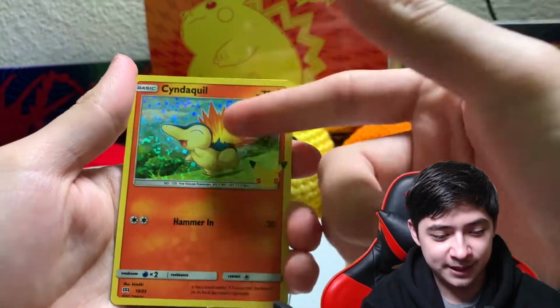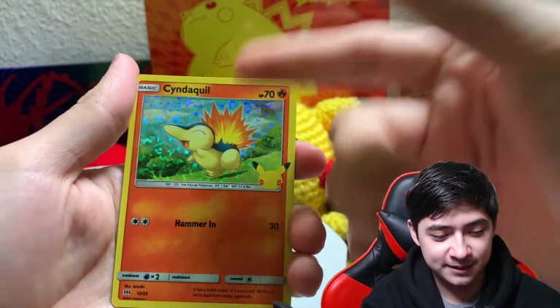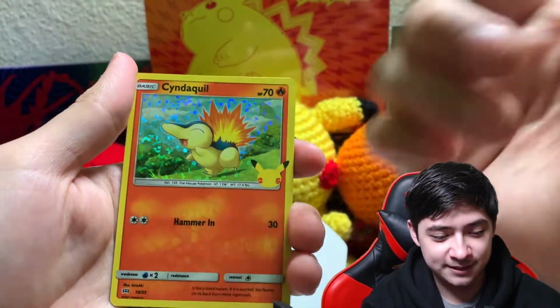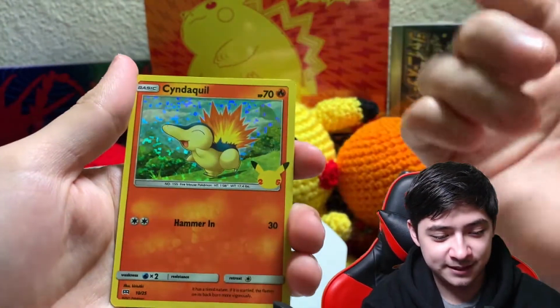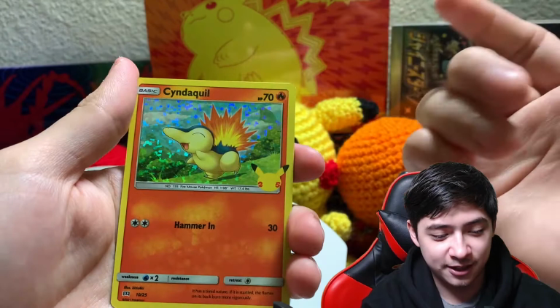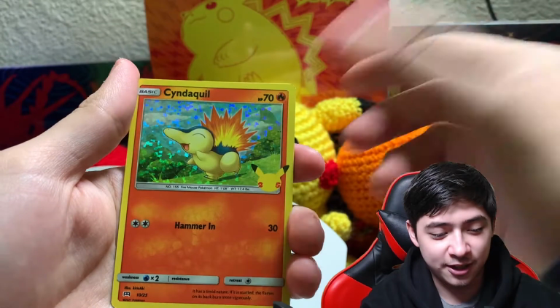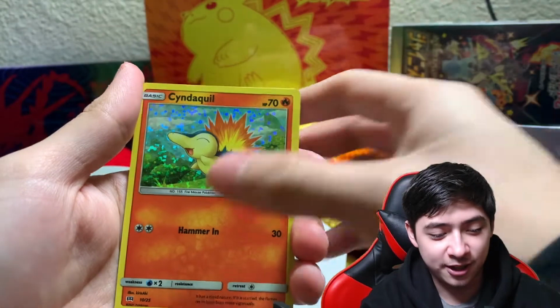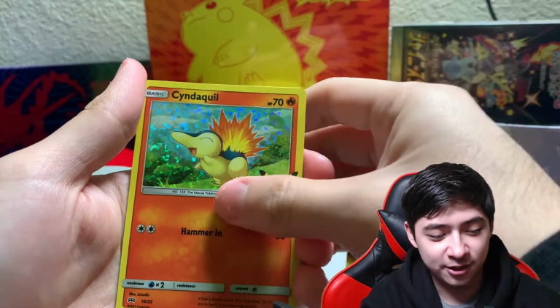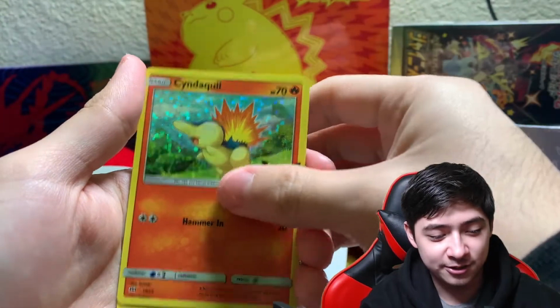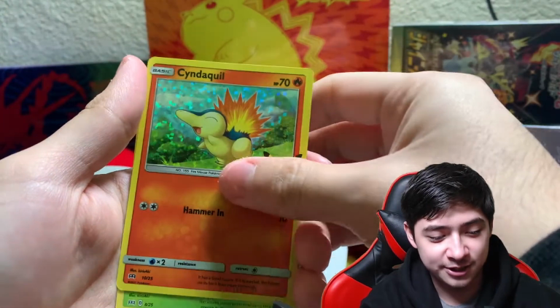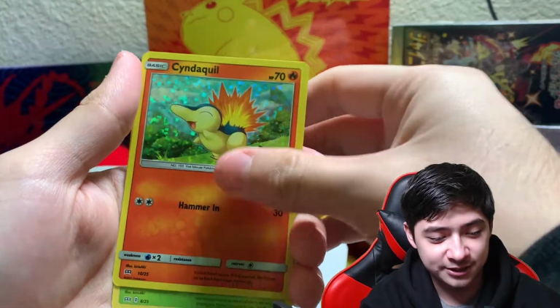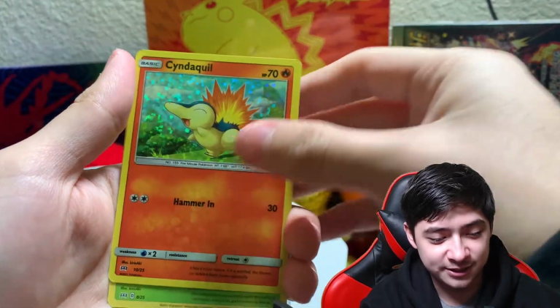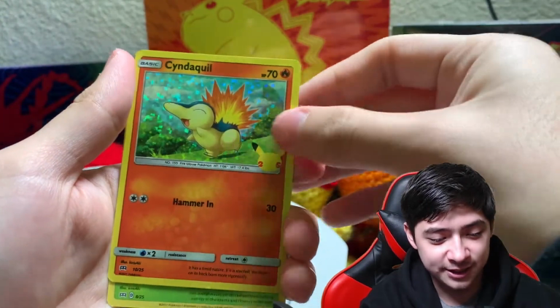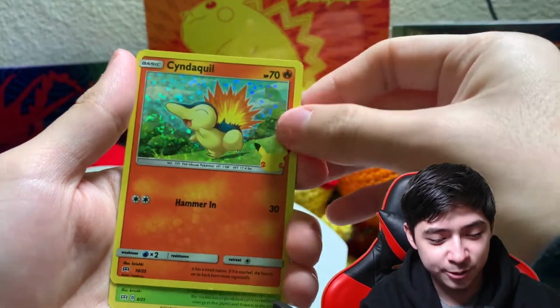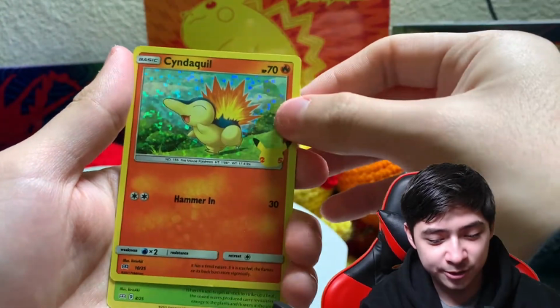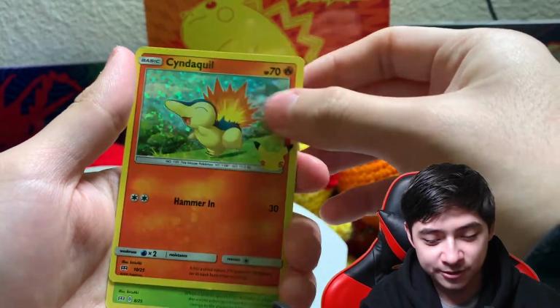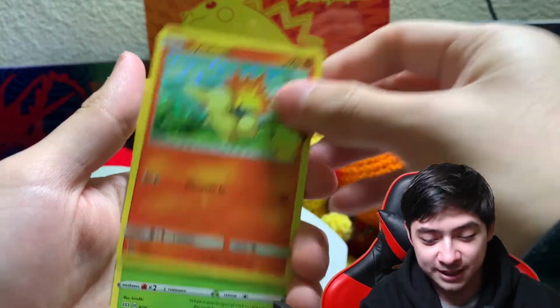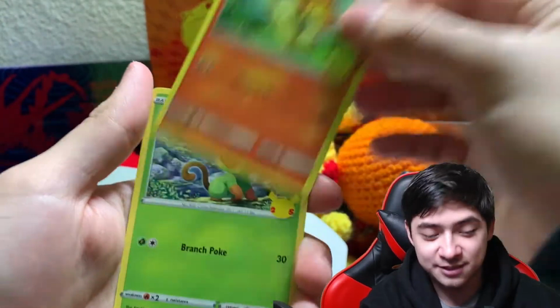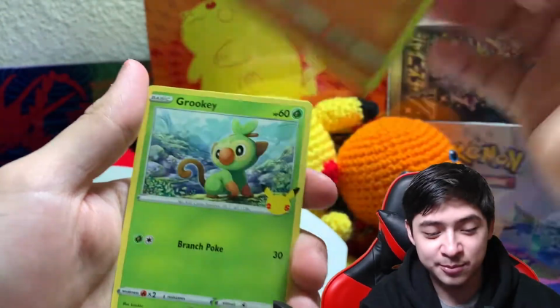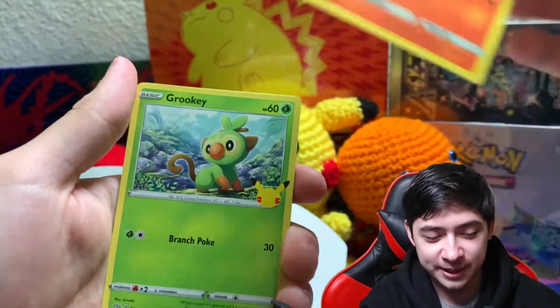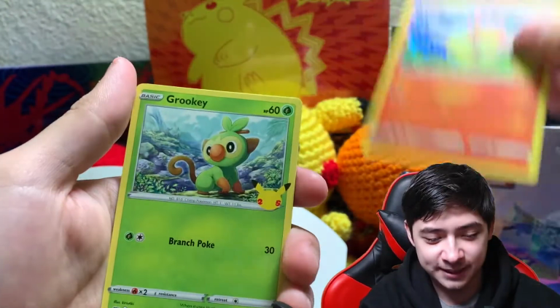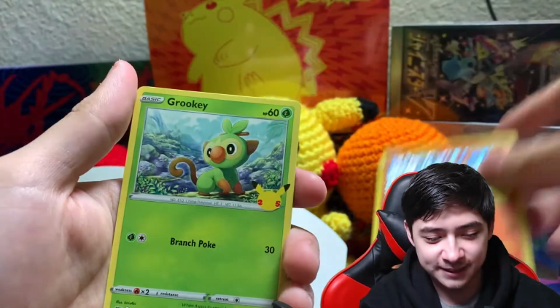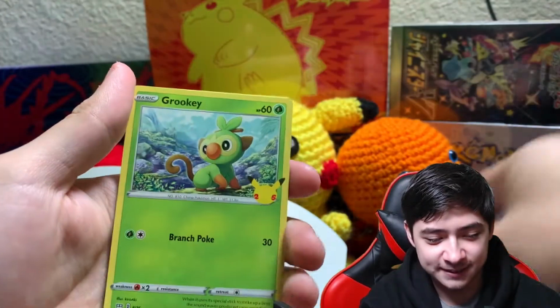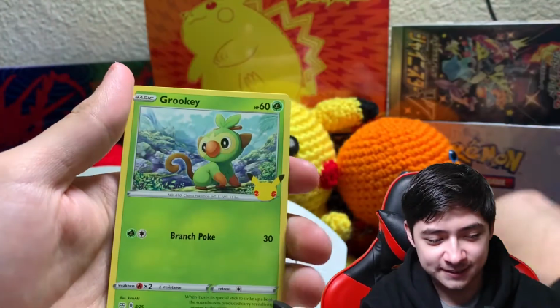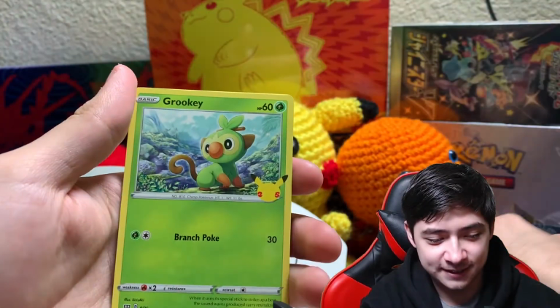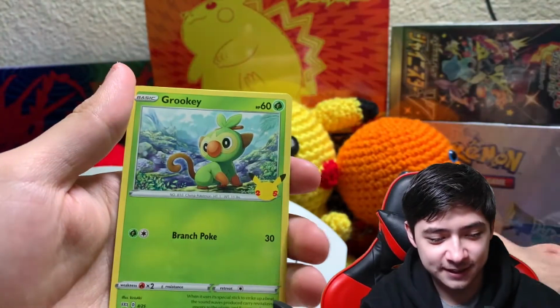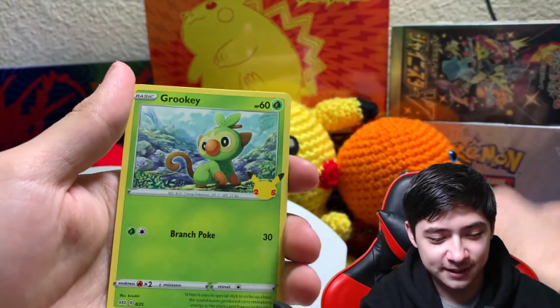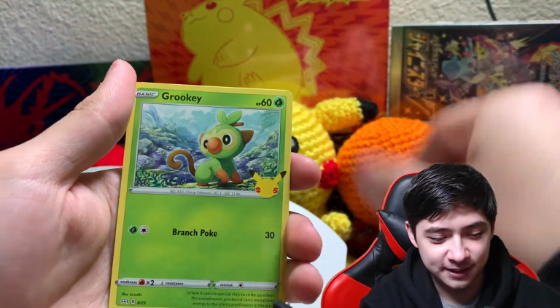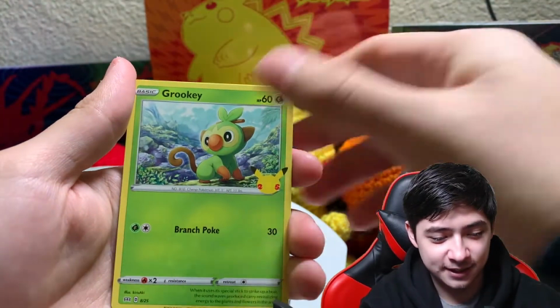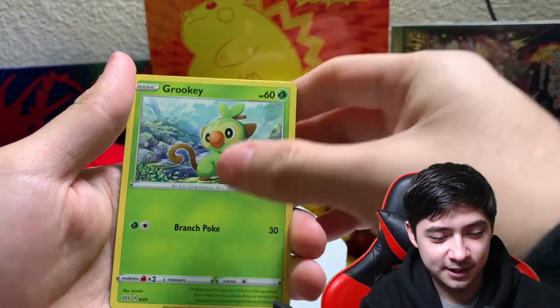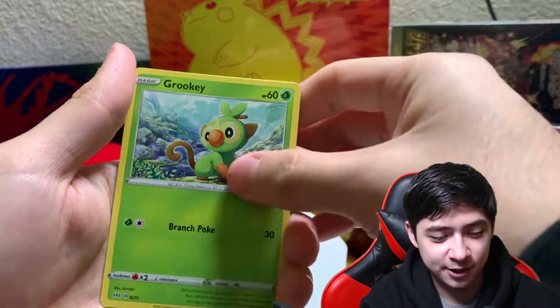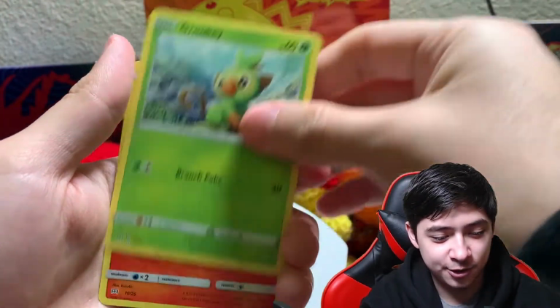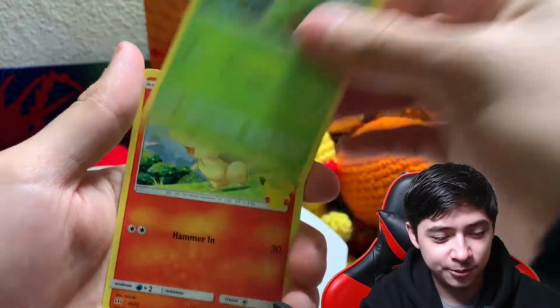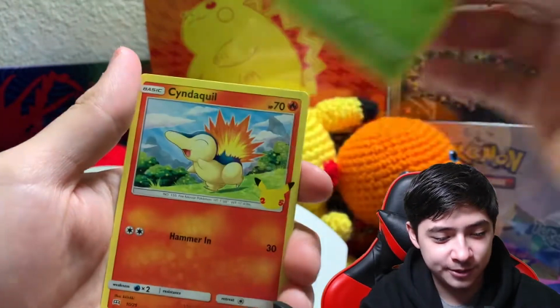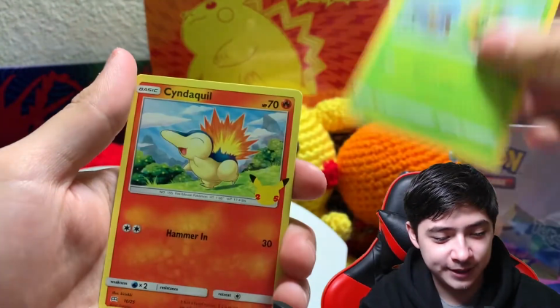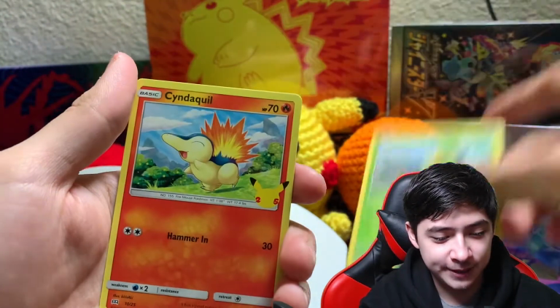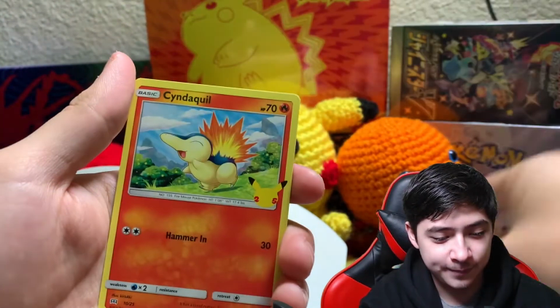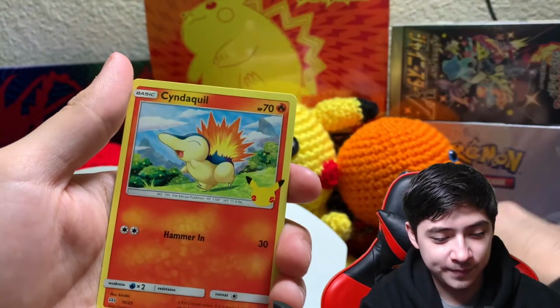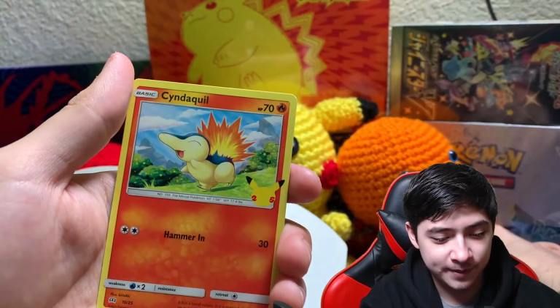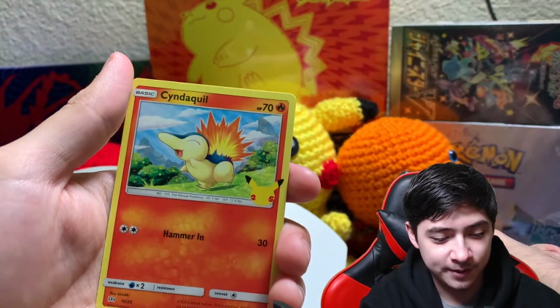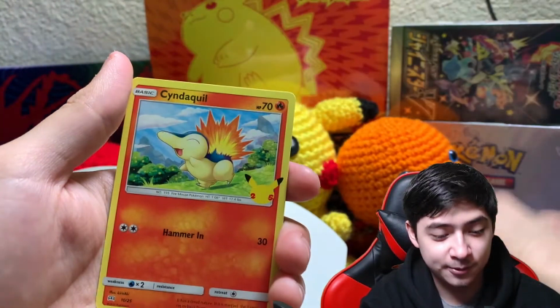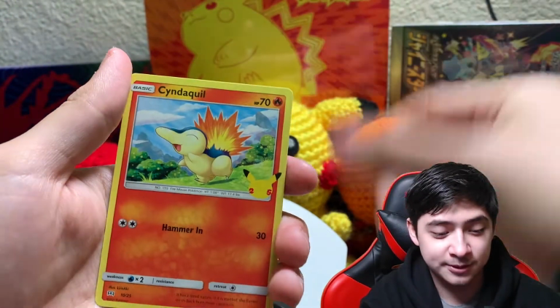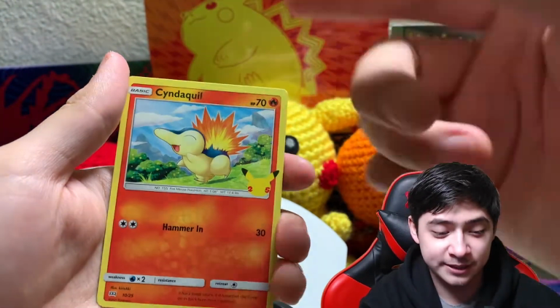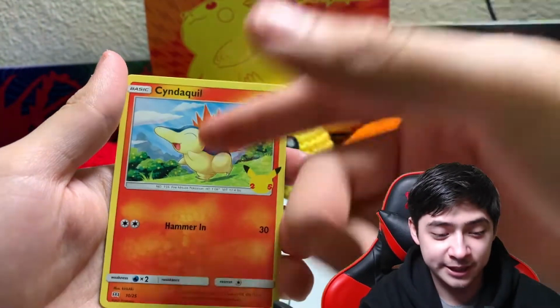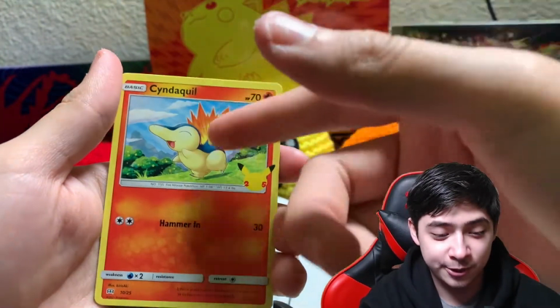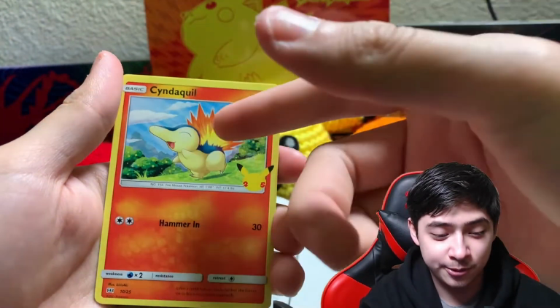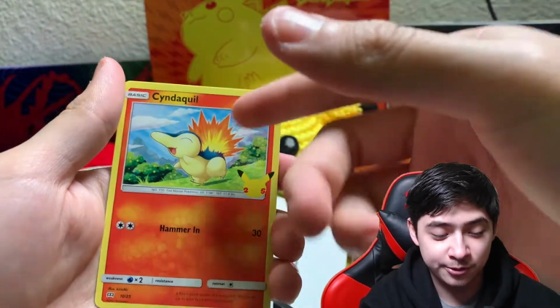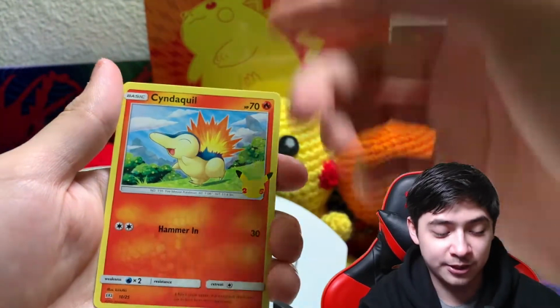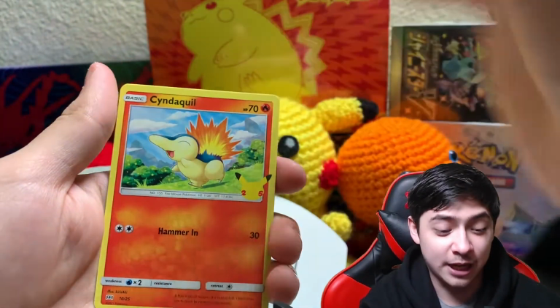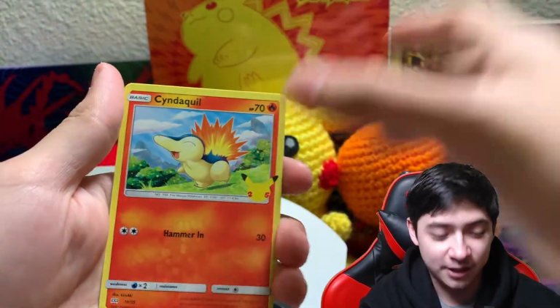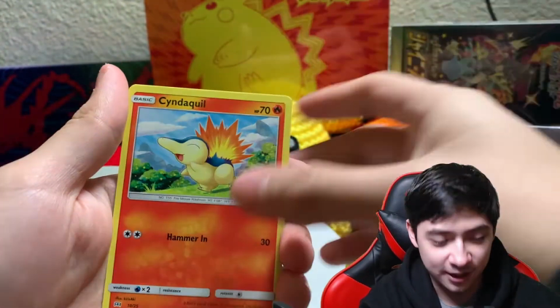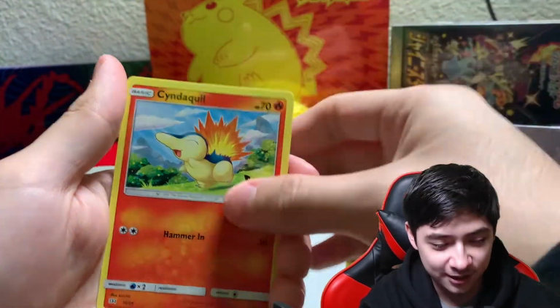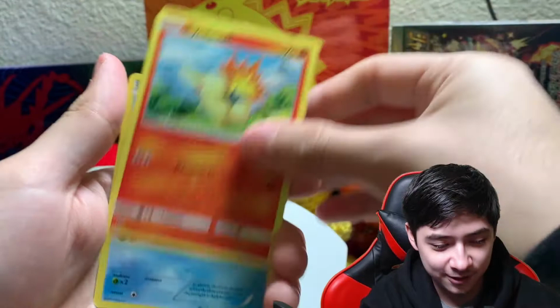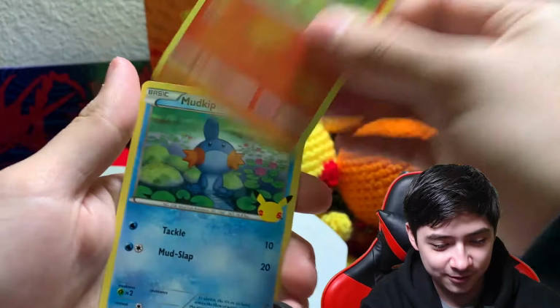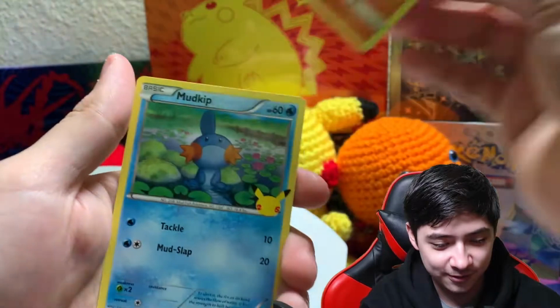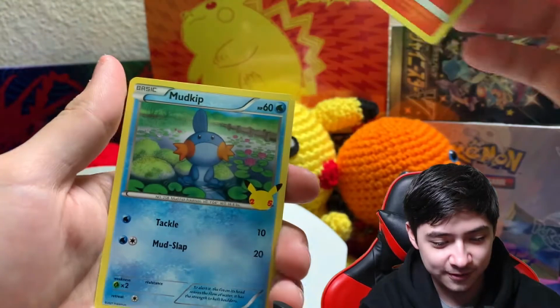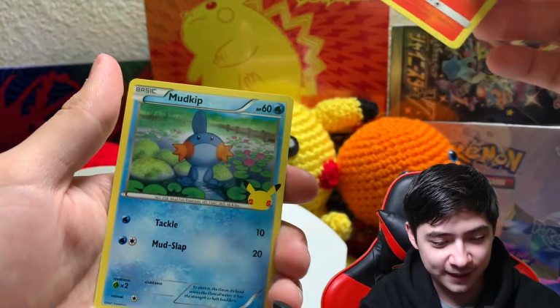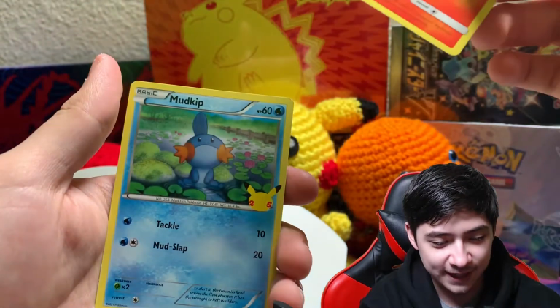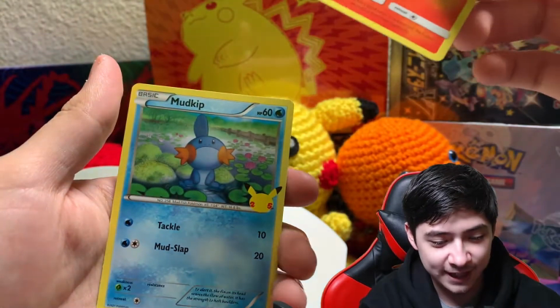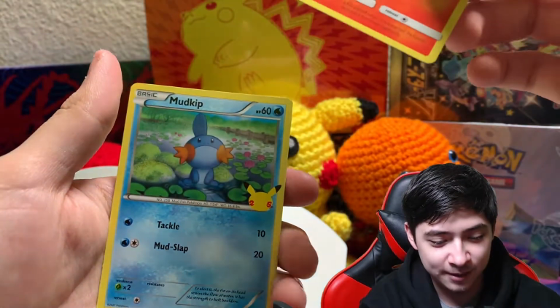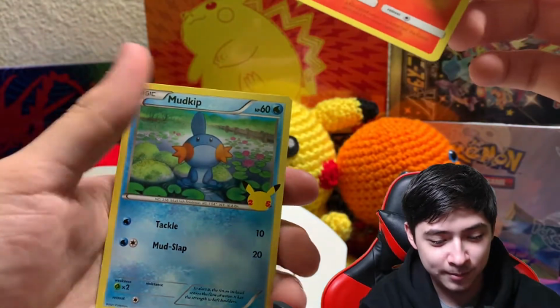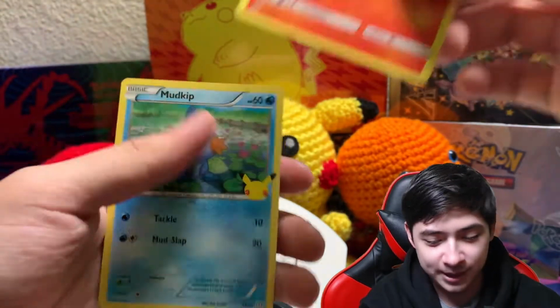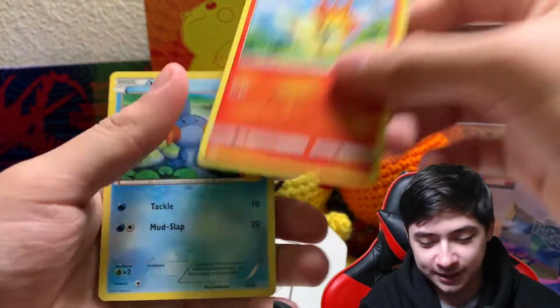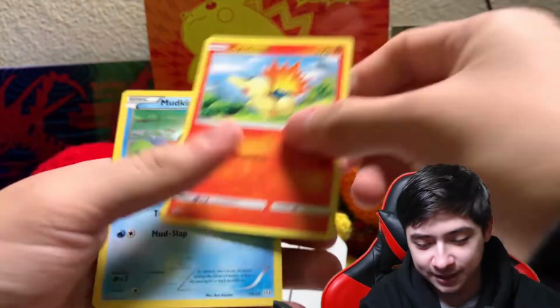Let's see our holos — Cyndaquil, that's pretty nice. Grookey, oh! Cyndaquil non-holo and Mudkip.